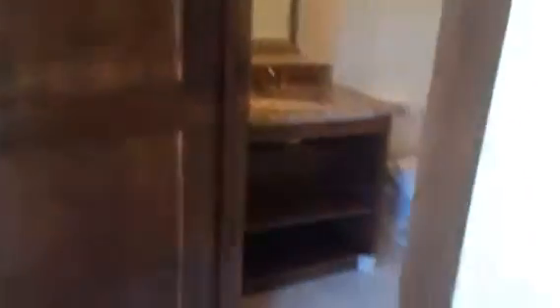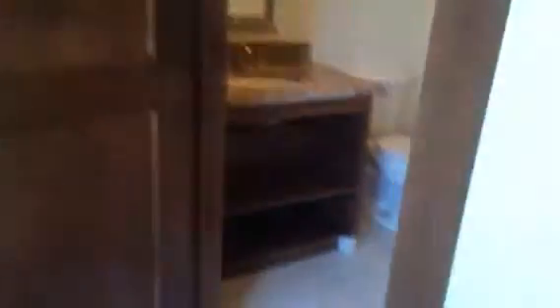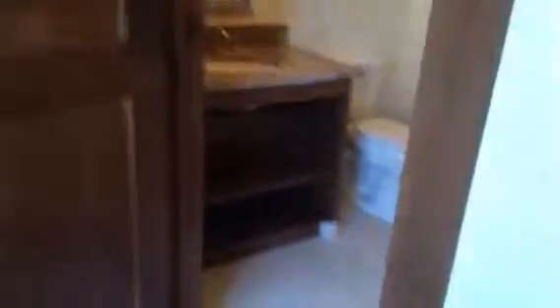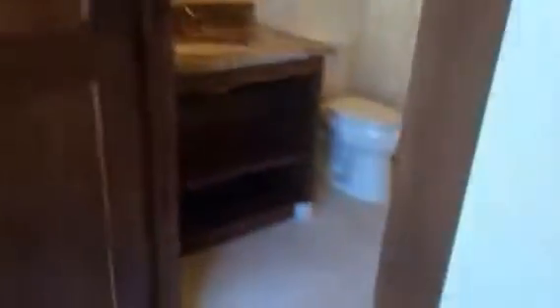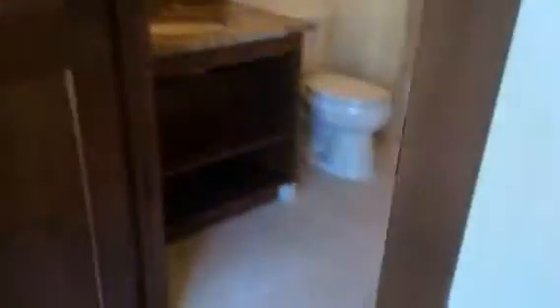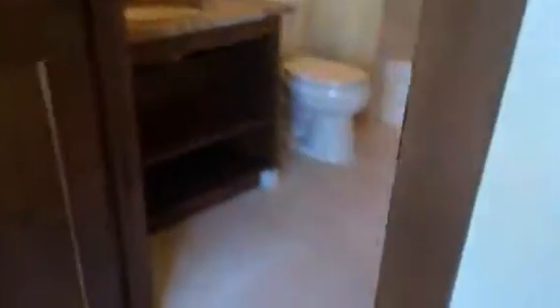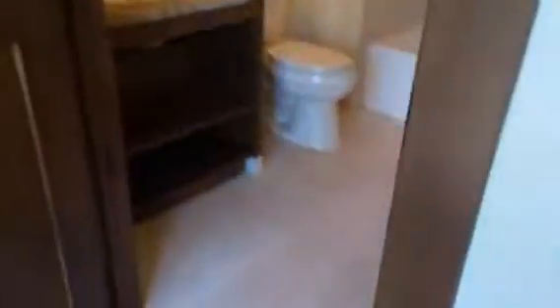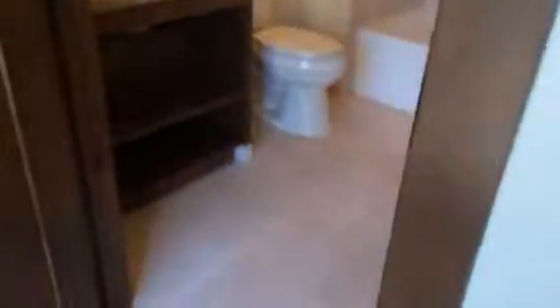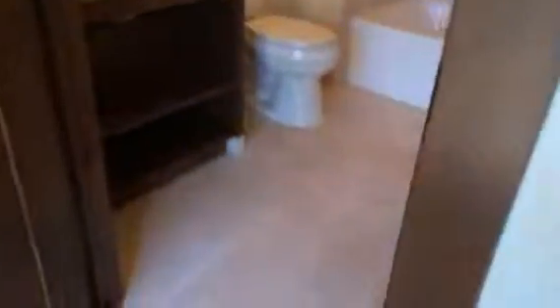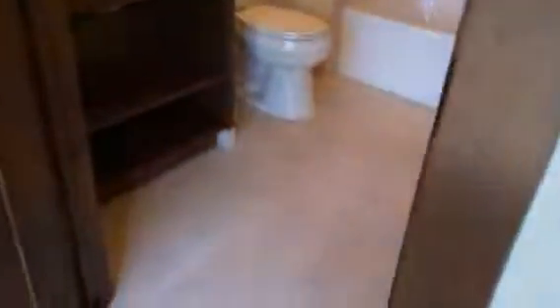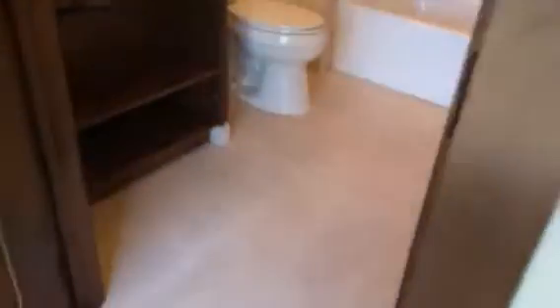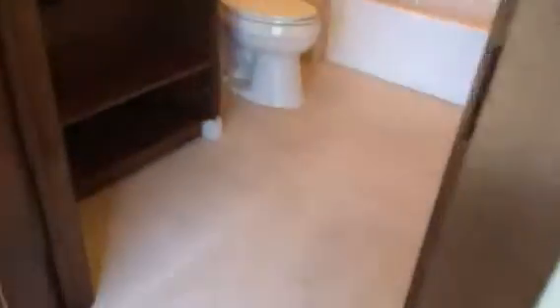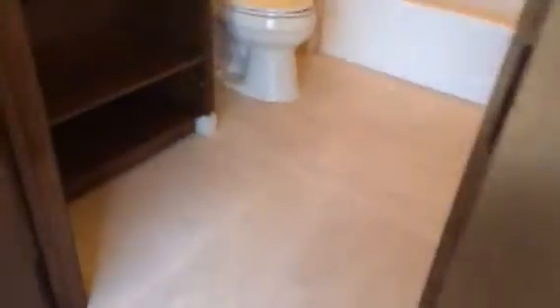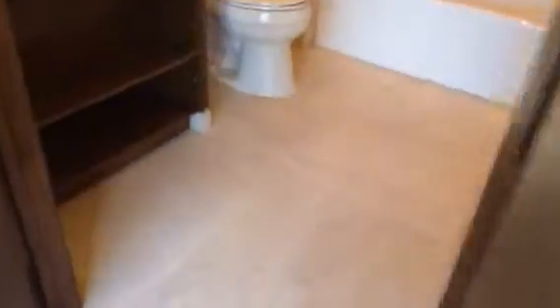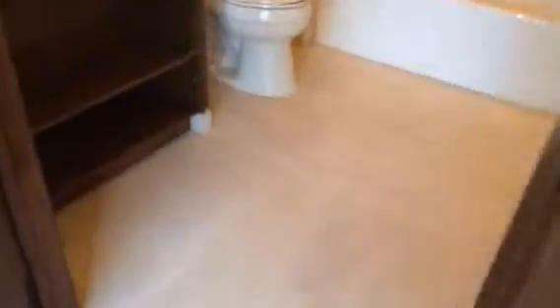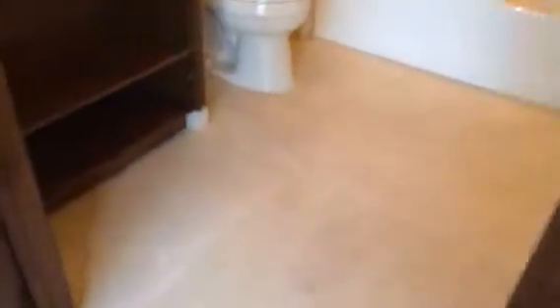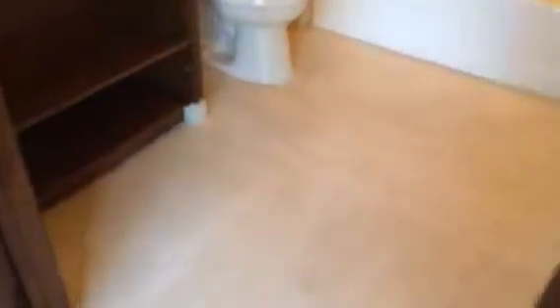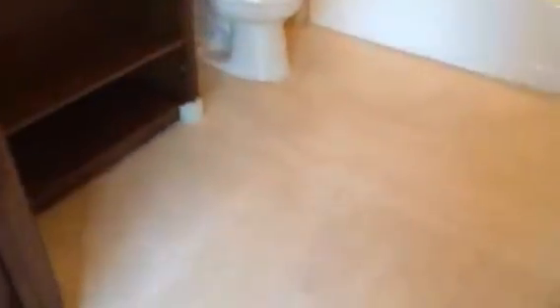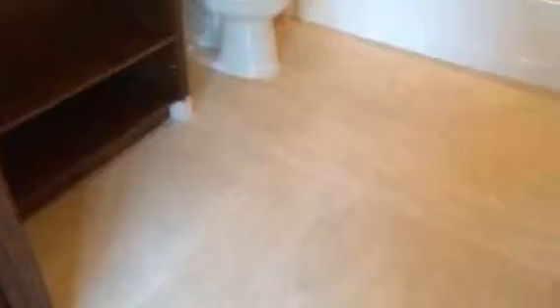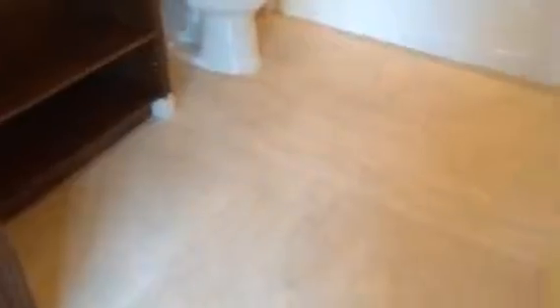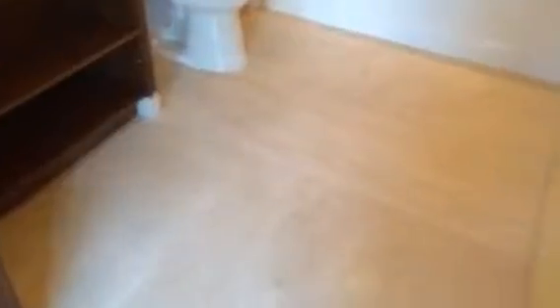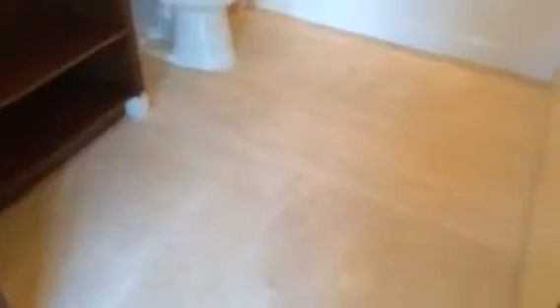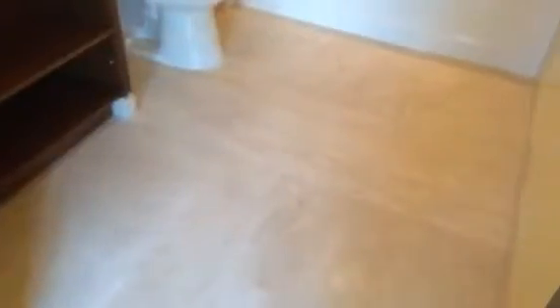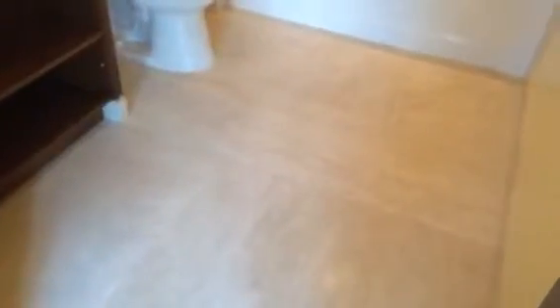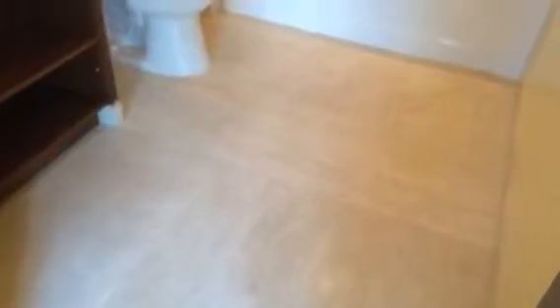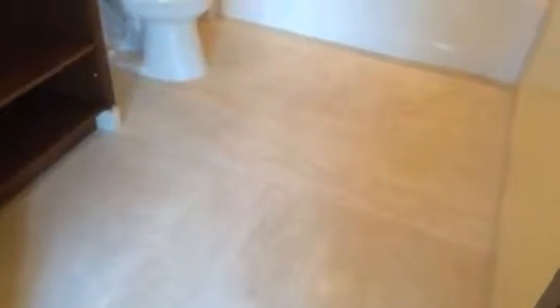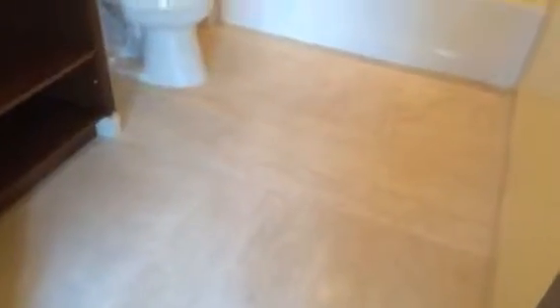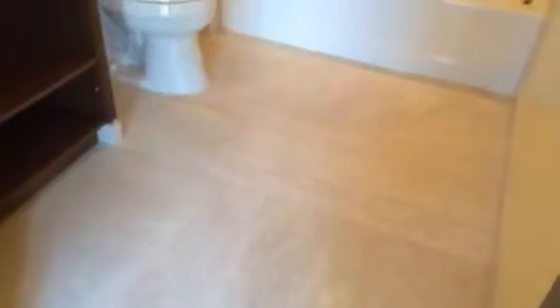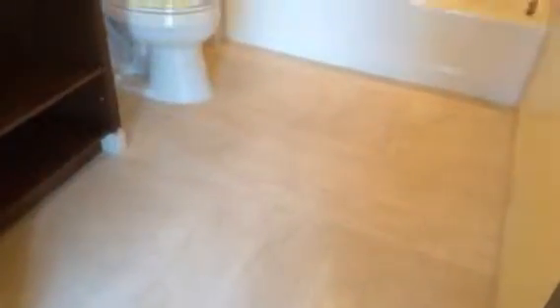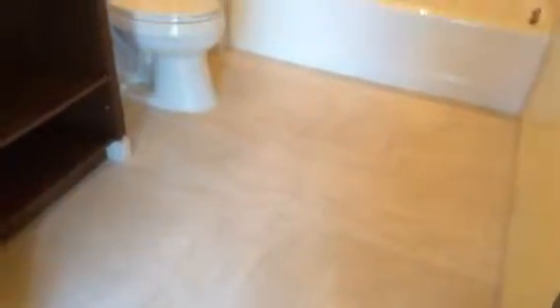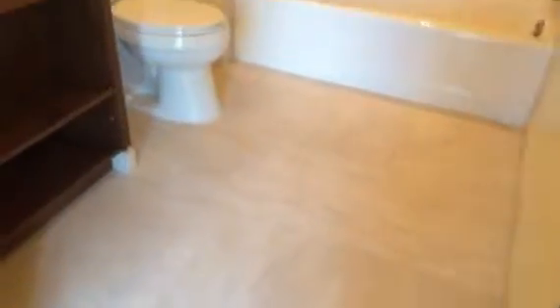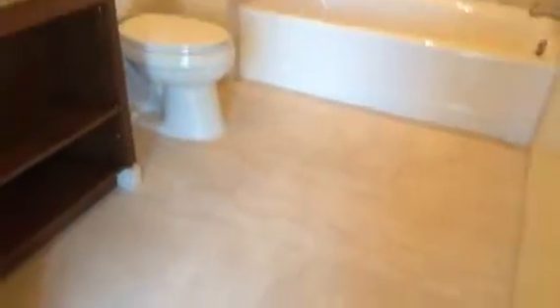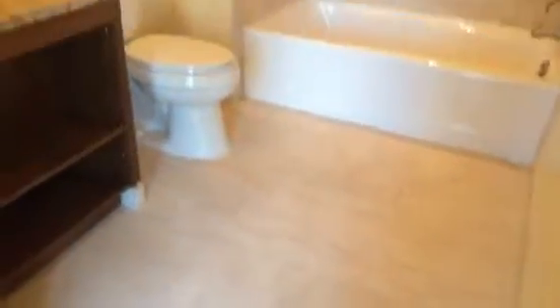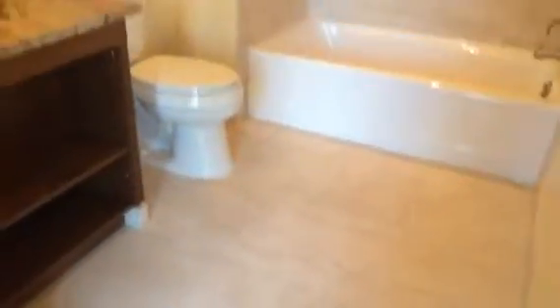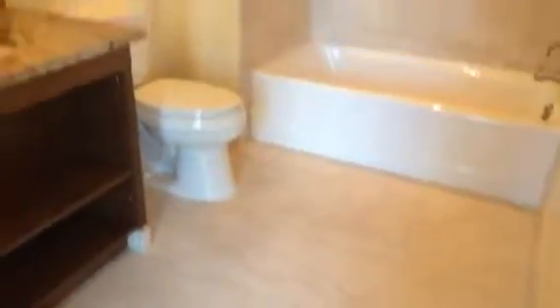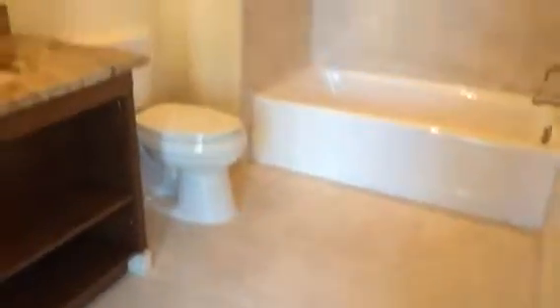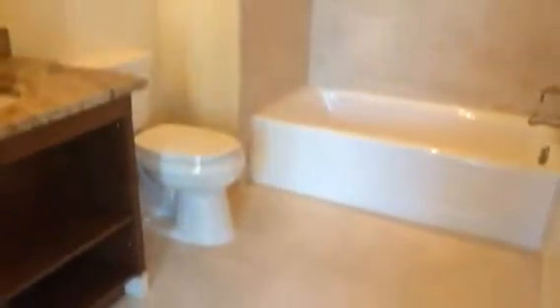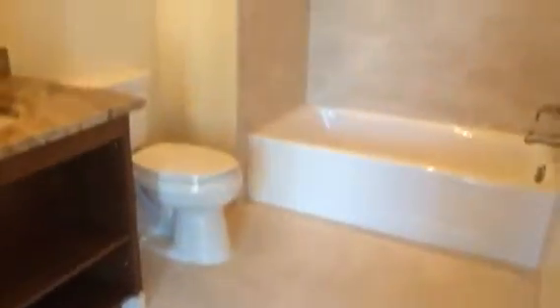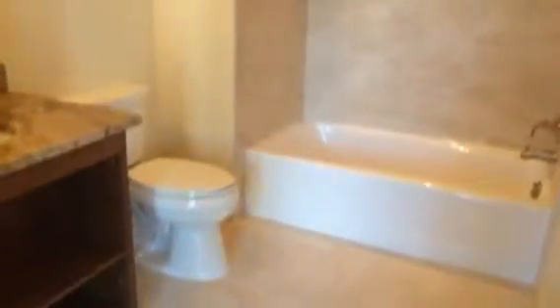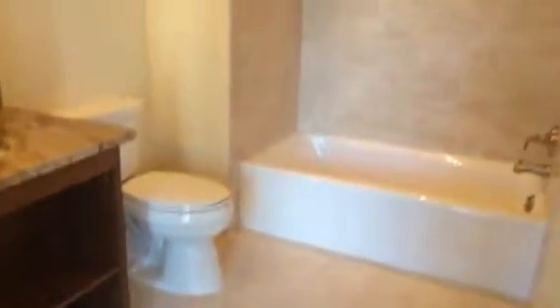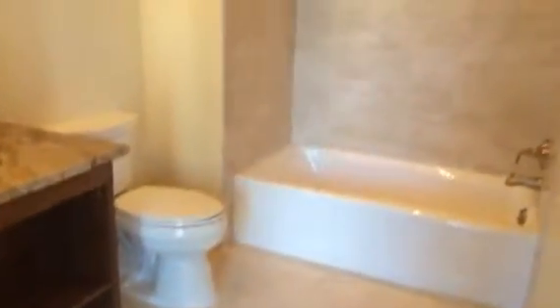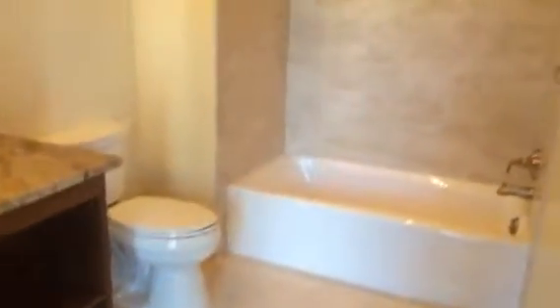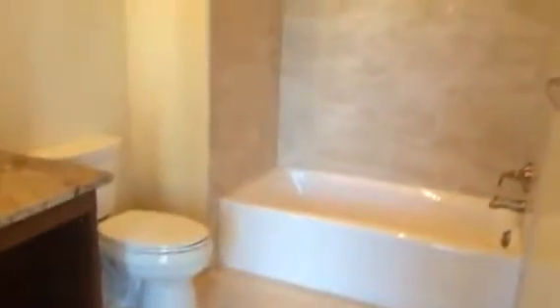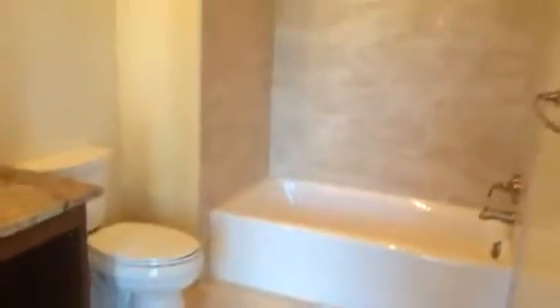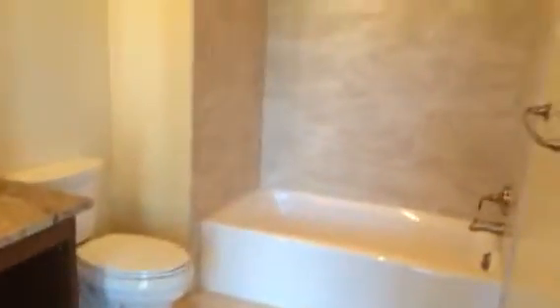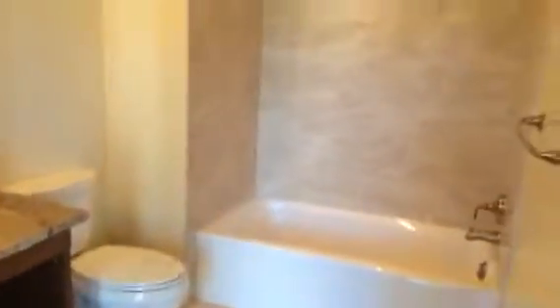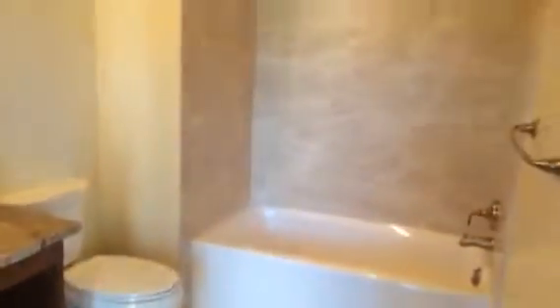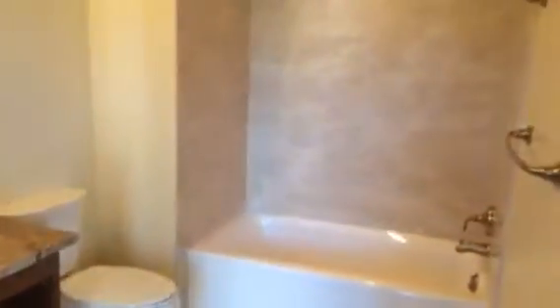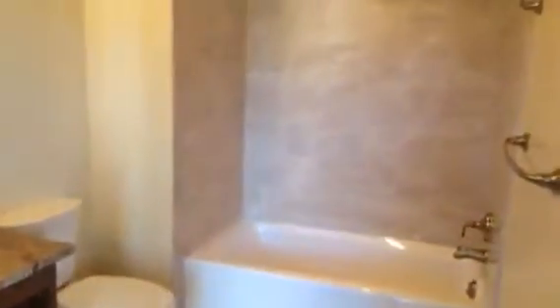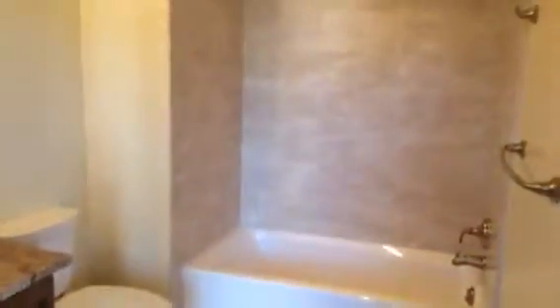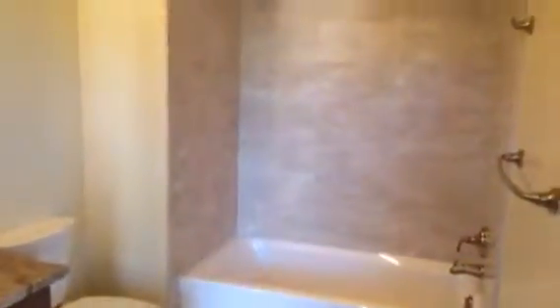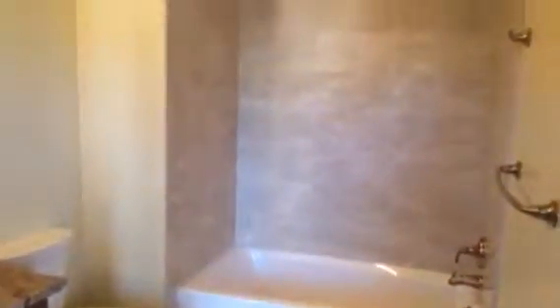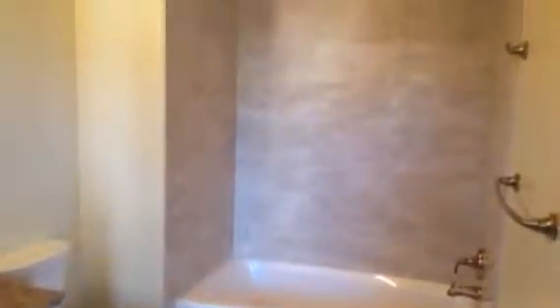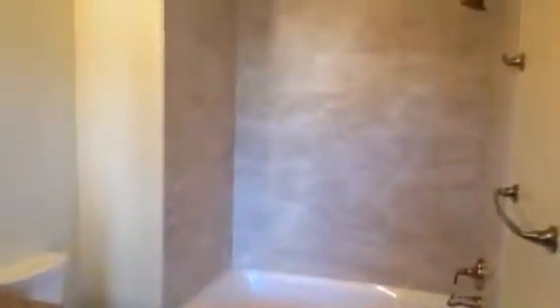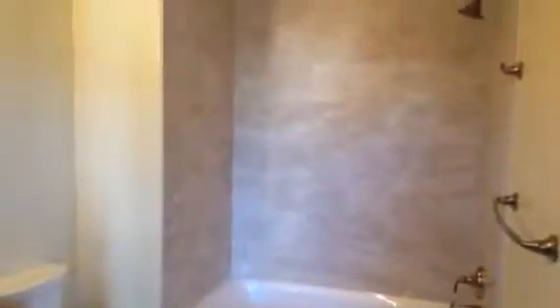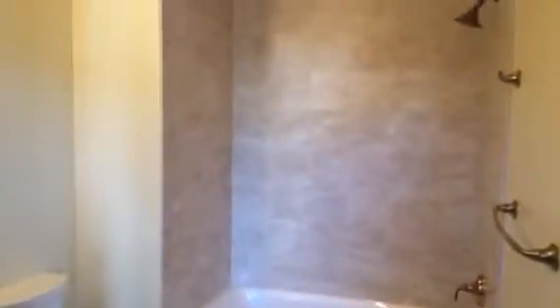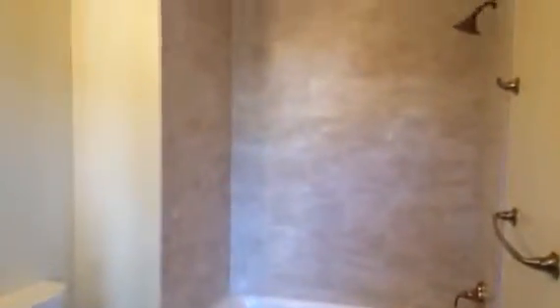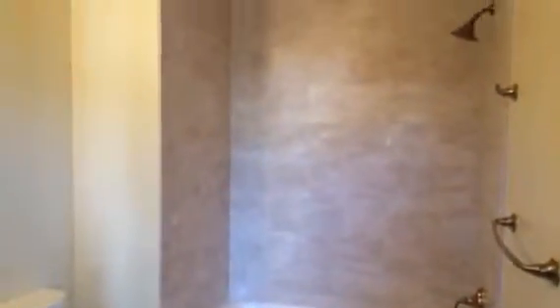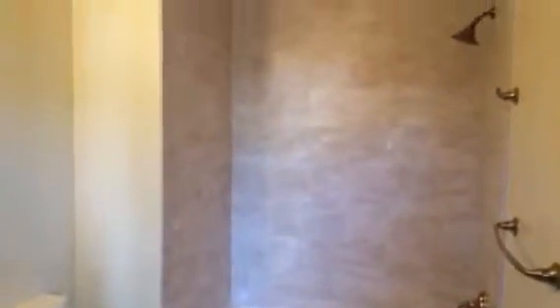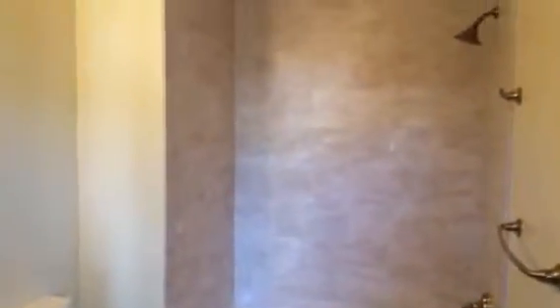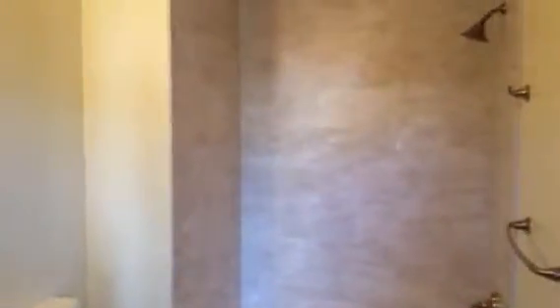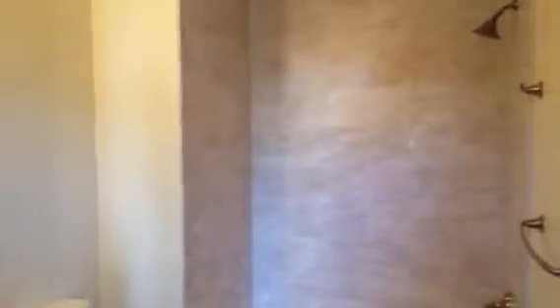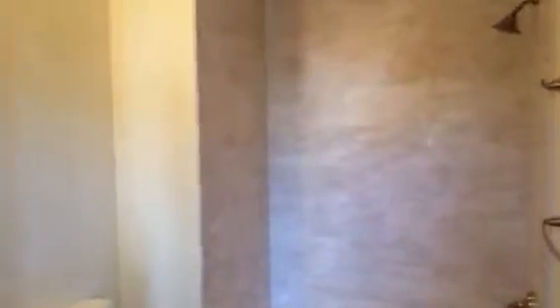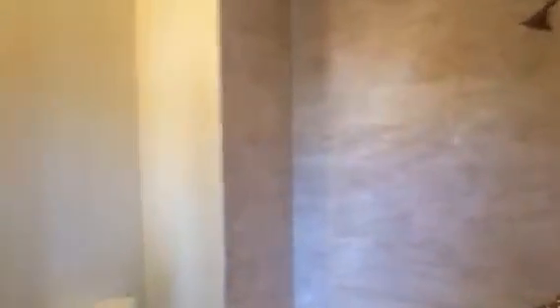Smaller bath. It's like a marble floor — travertine. Actually it doesn't look like travertine, marble floors. And a shower.